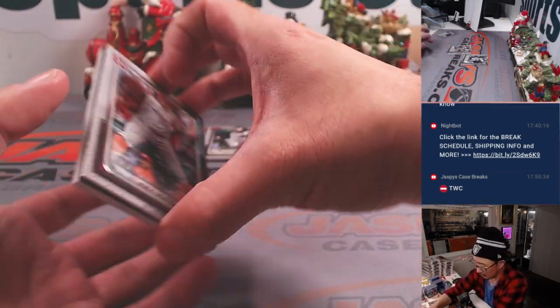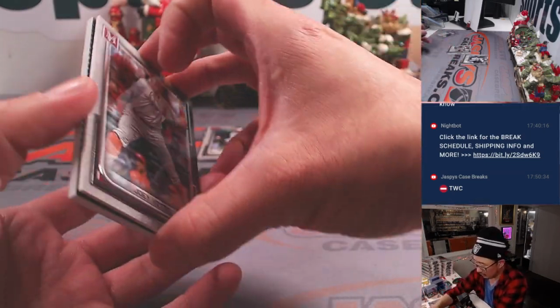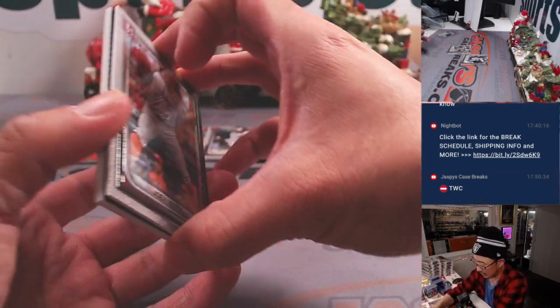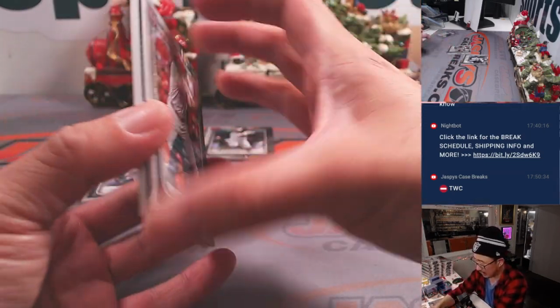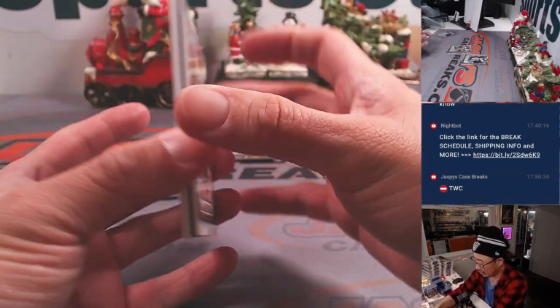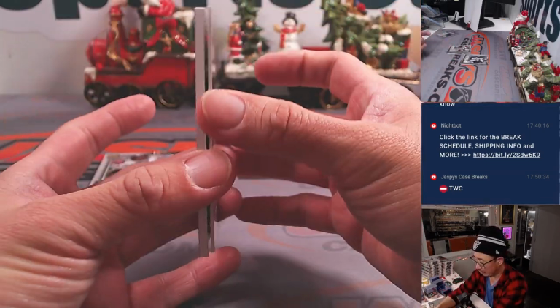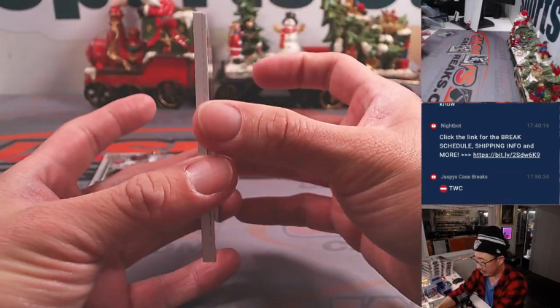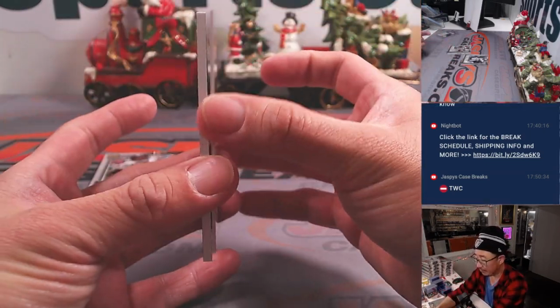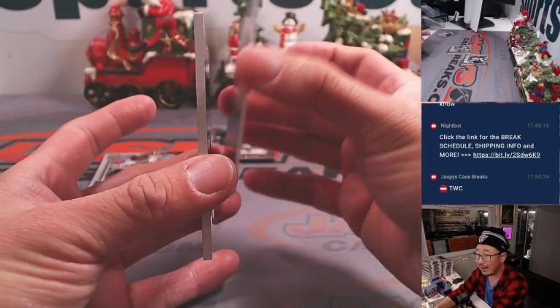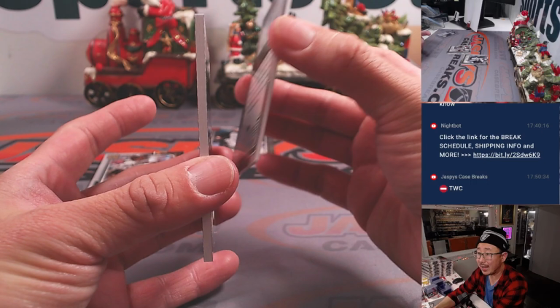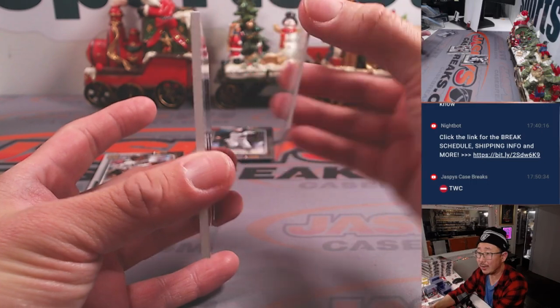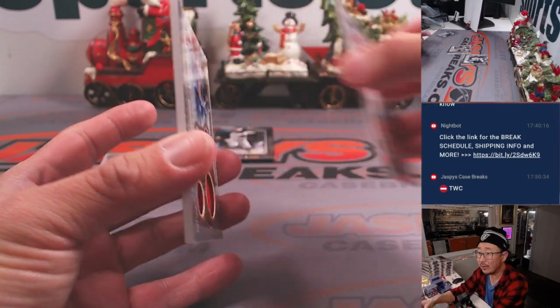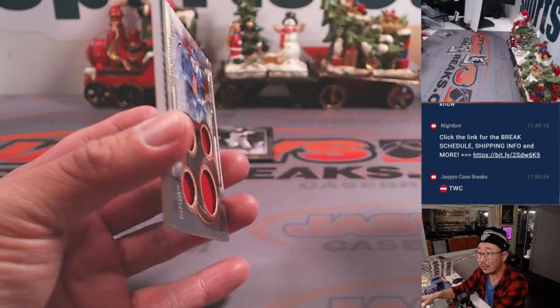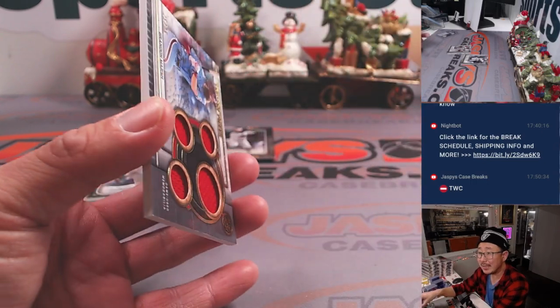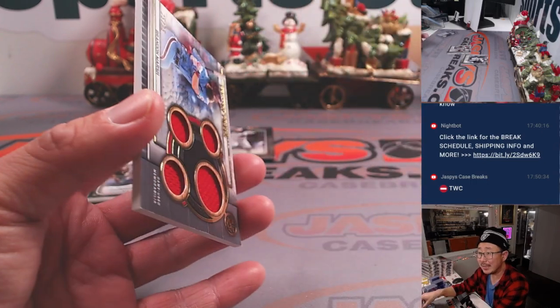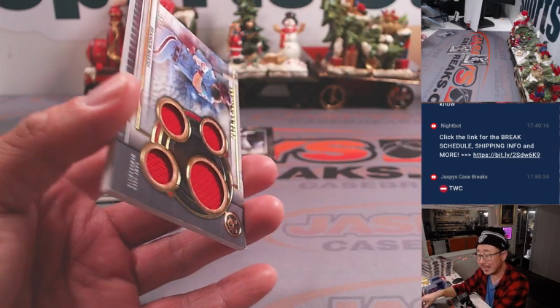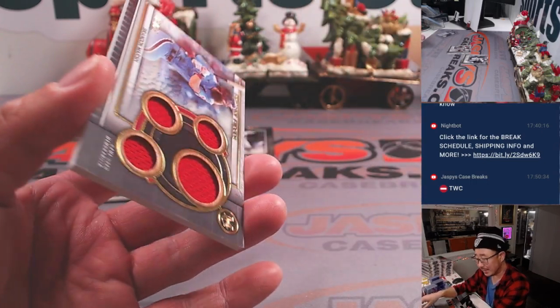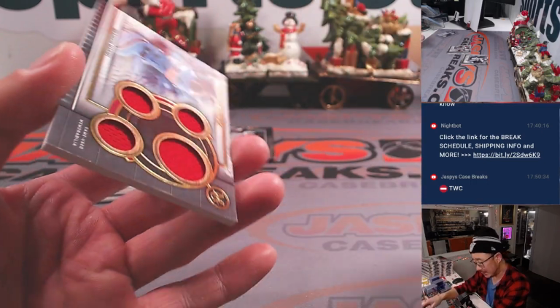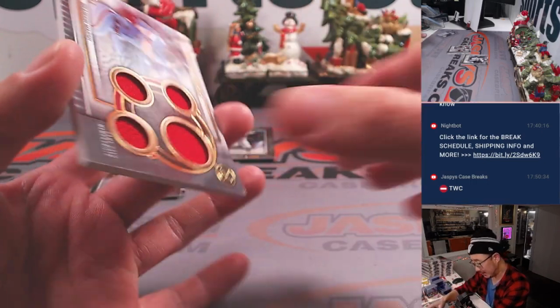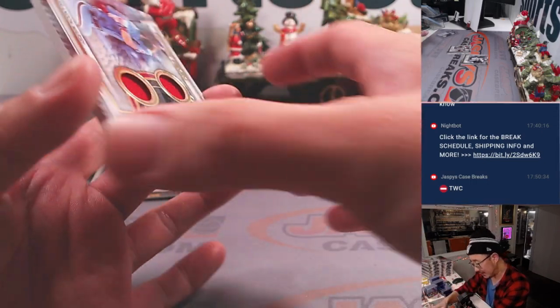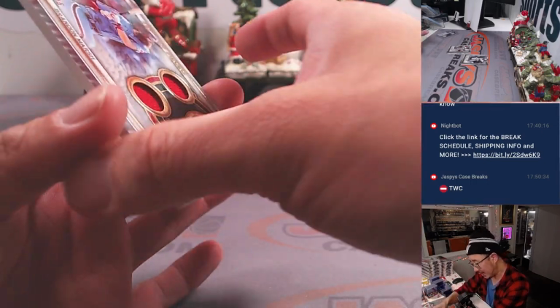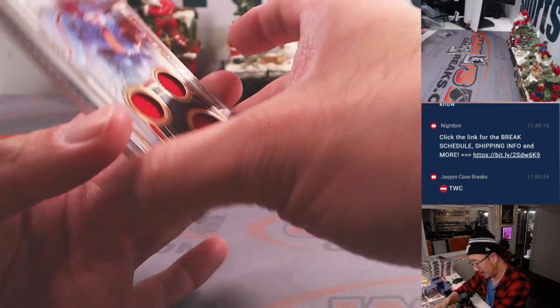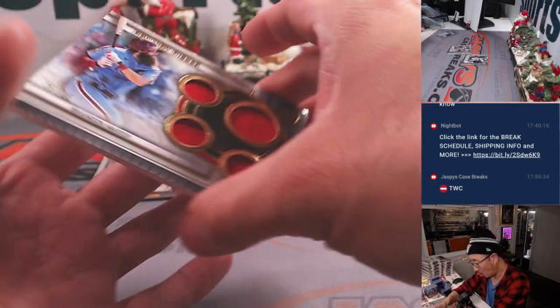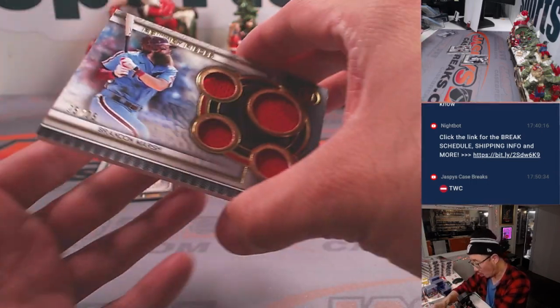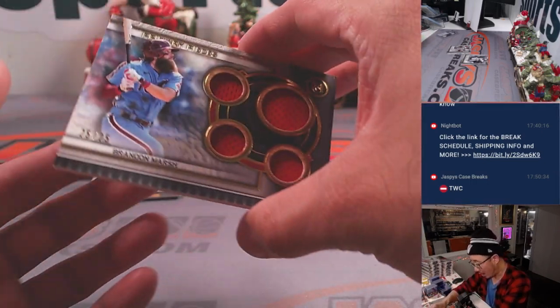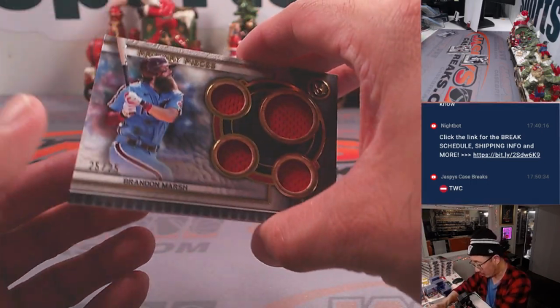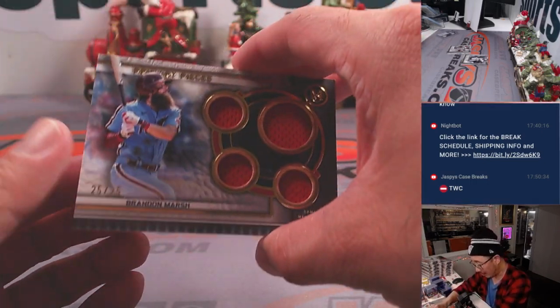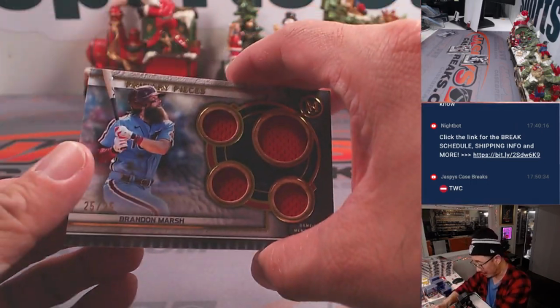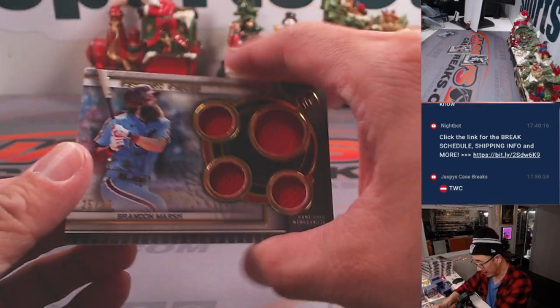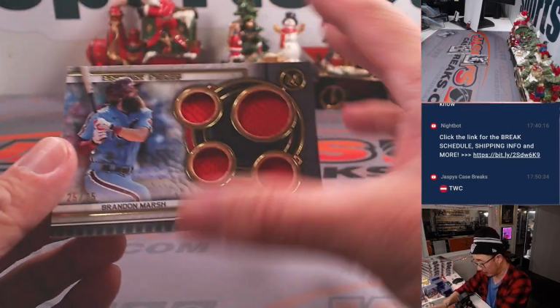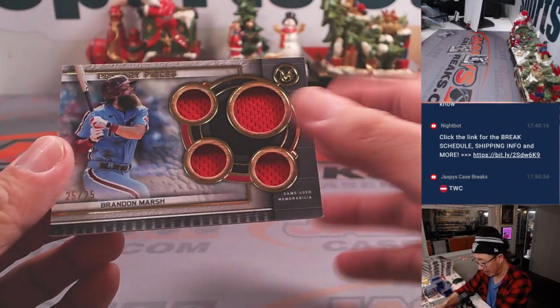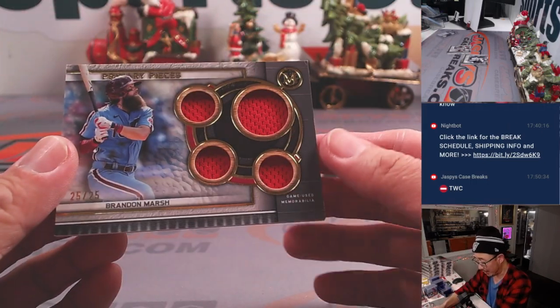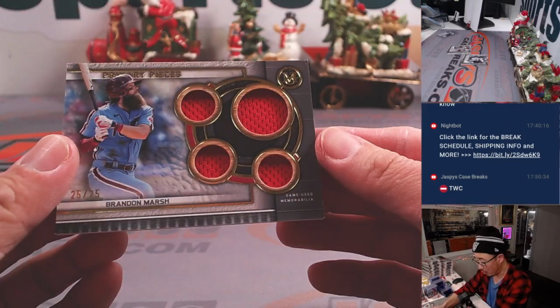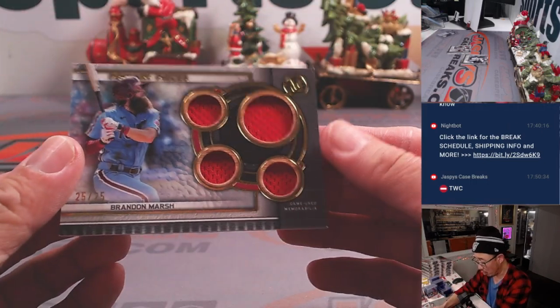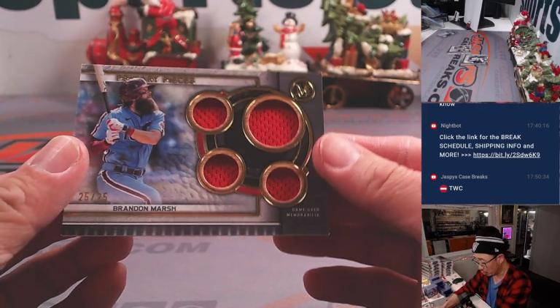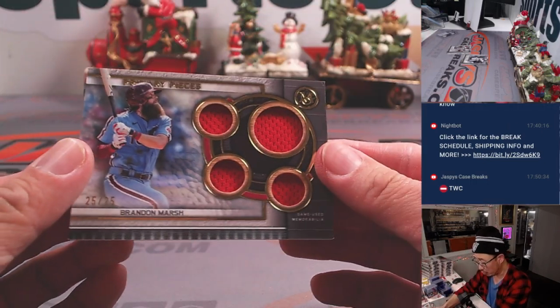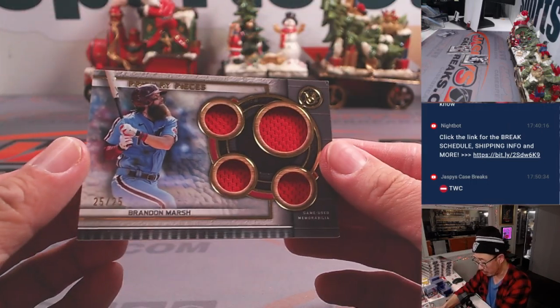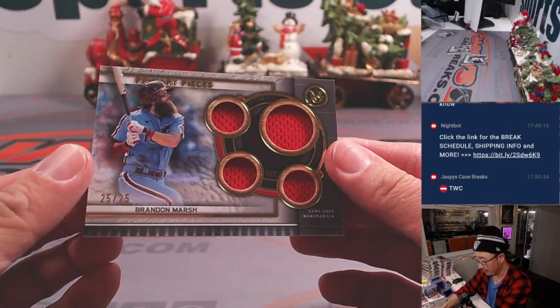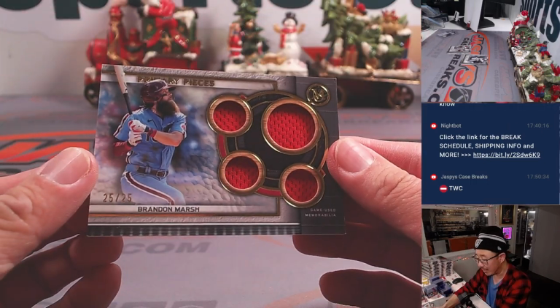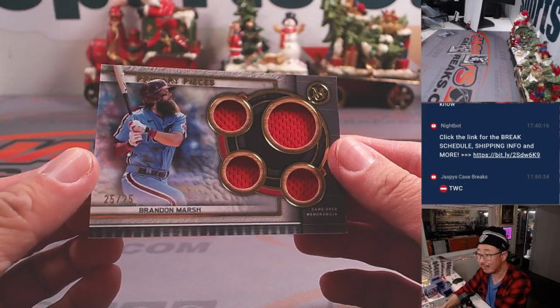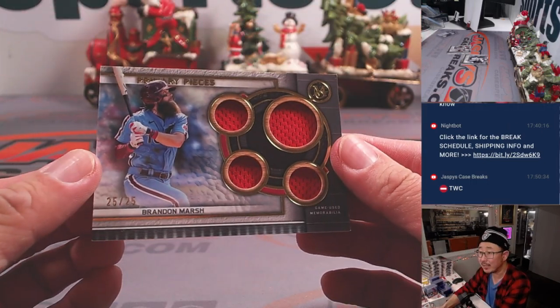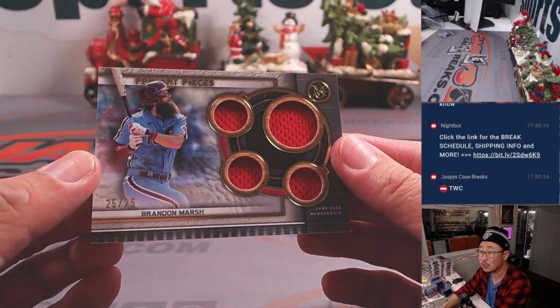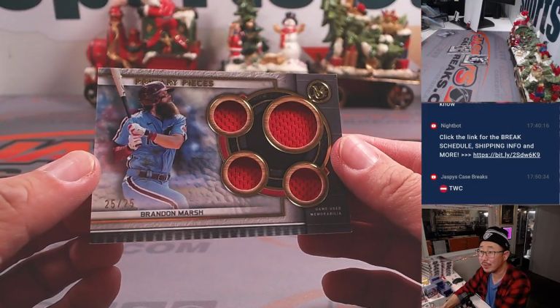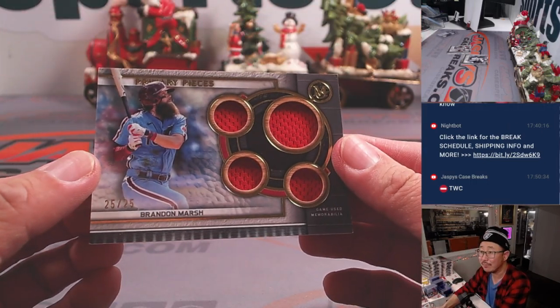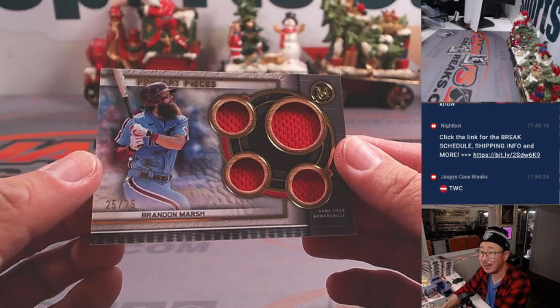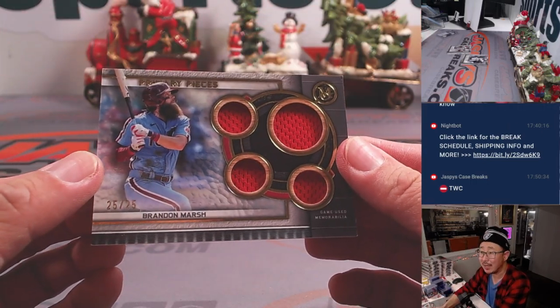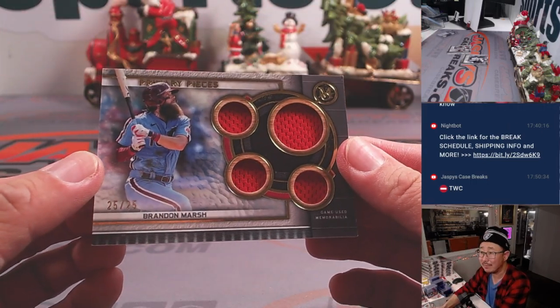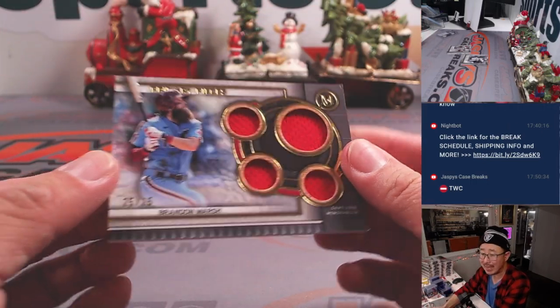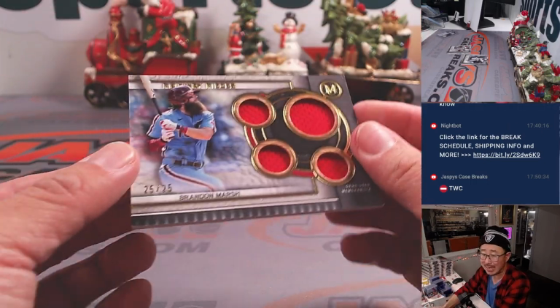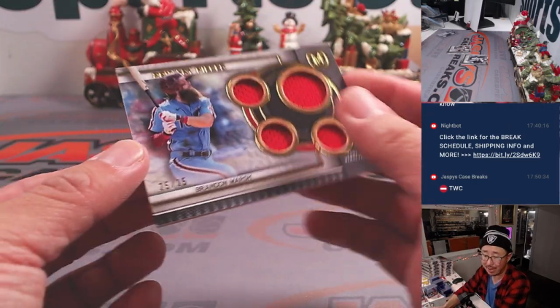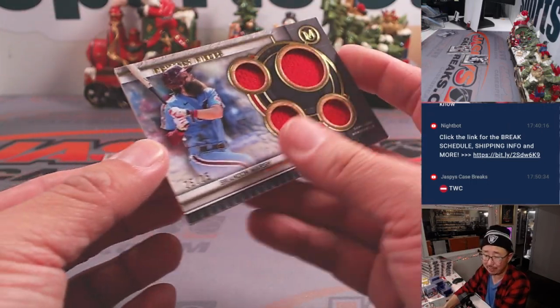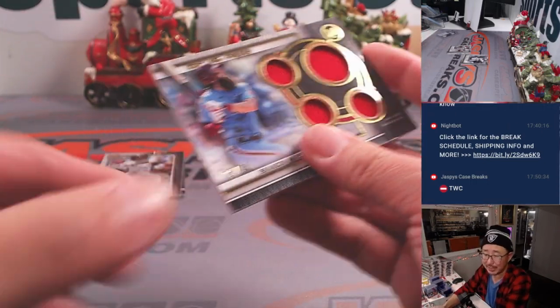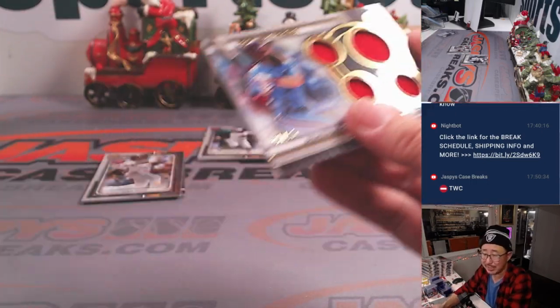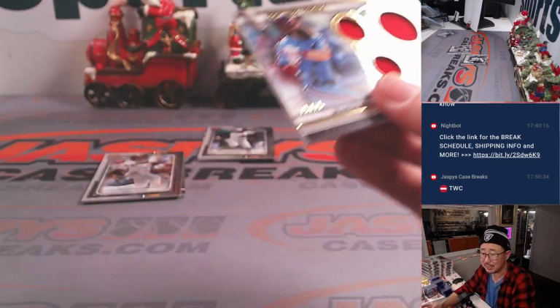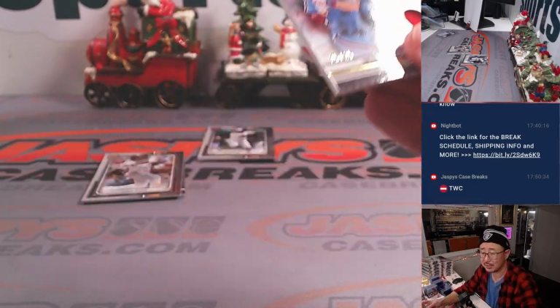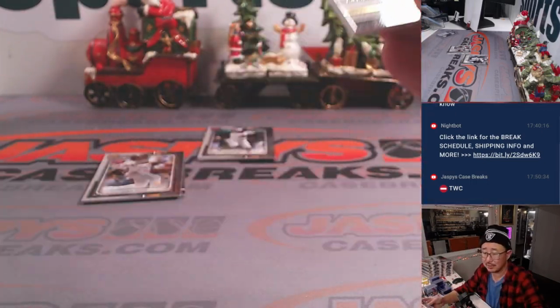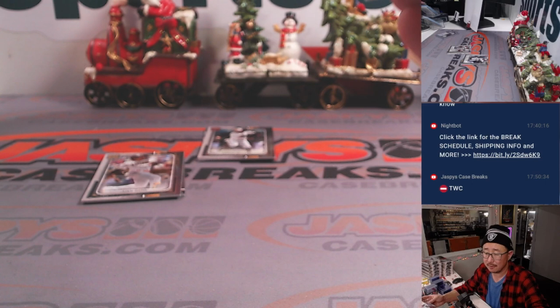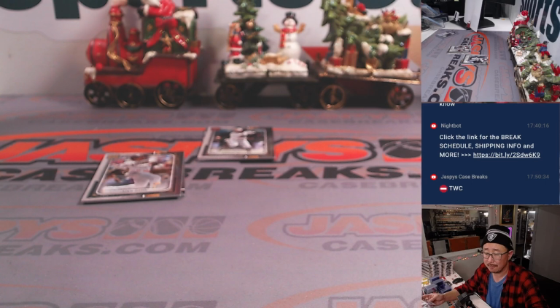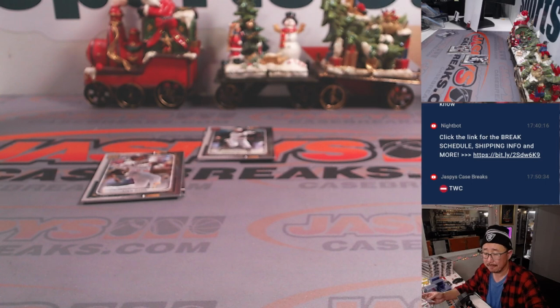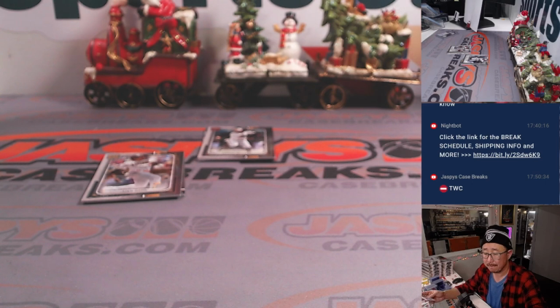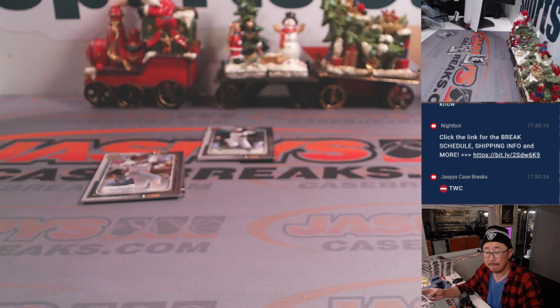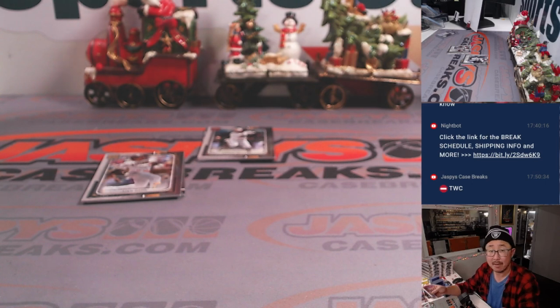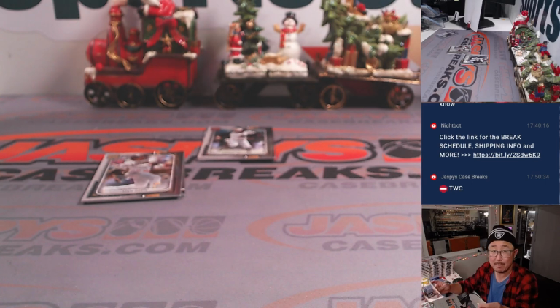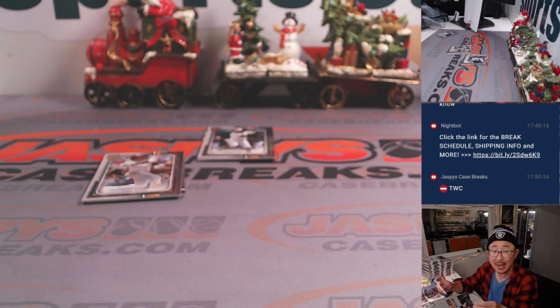Behind Joey Votto is a quad relic — Brandon Marsh, 25 out of 25. NL East, Matt.